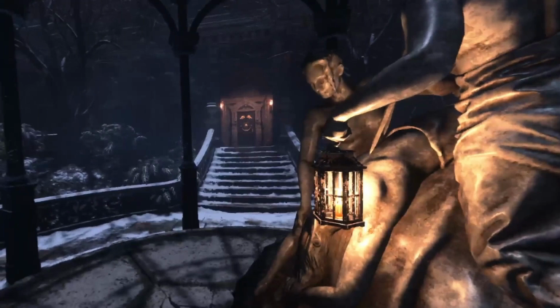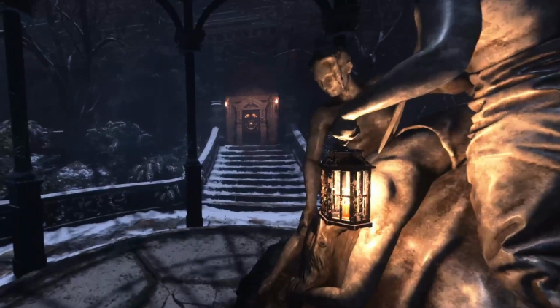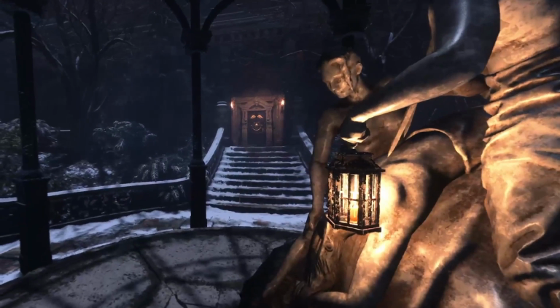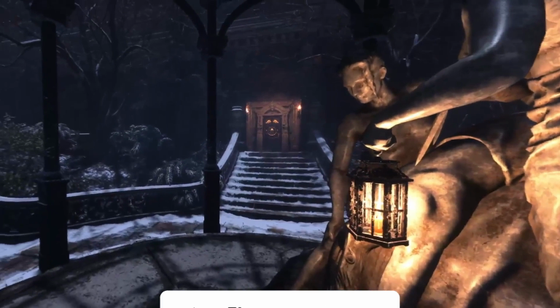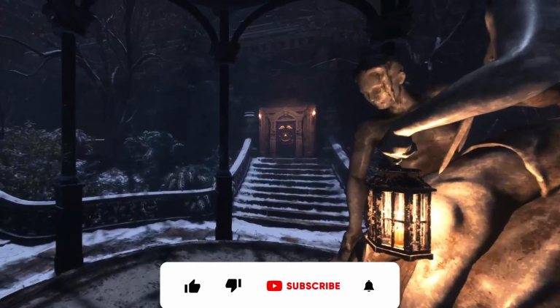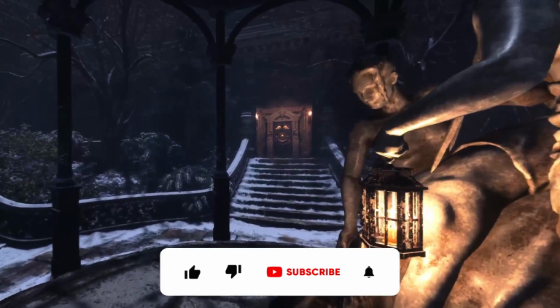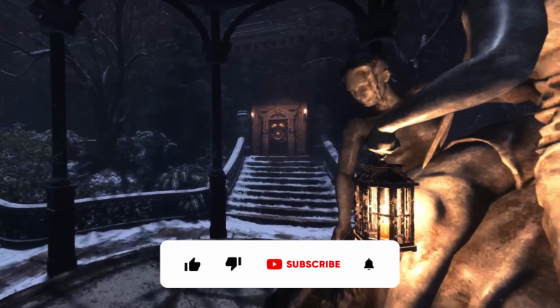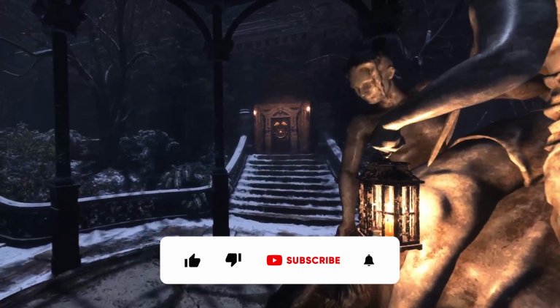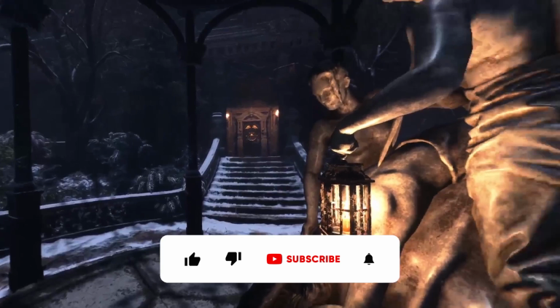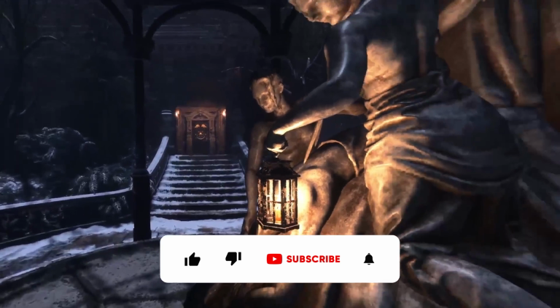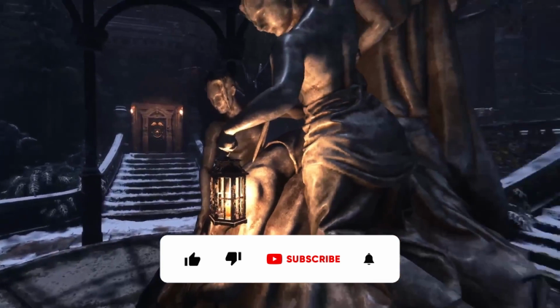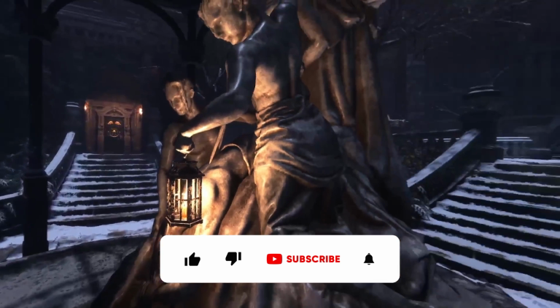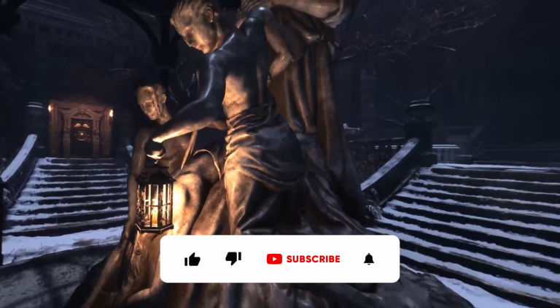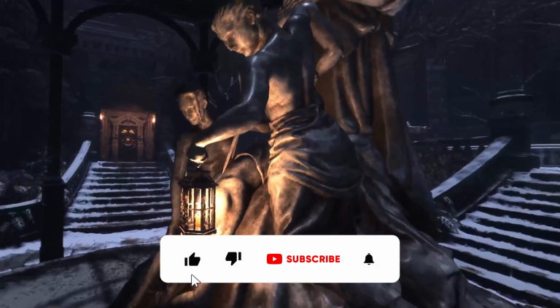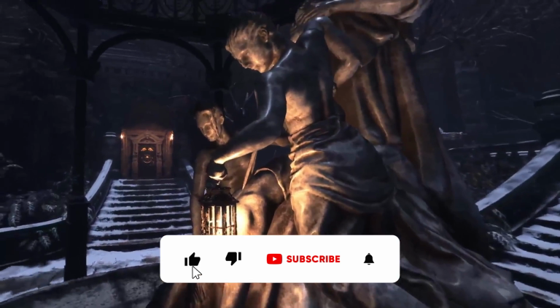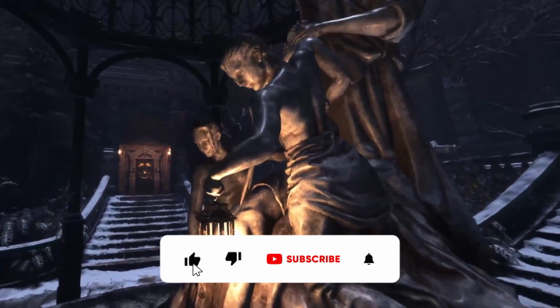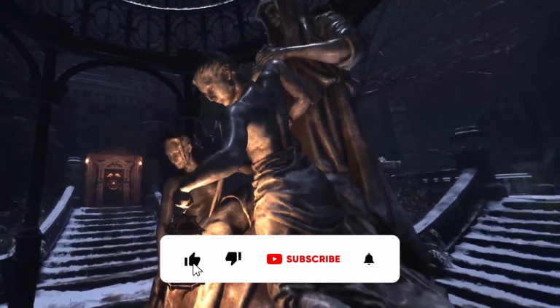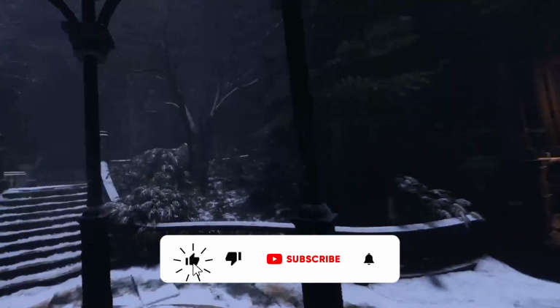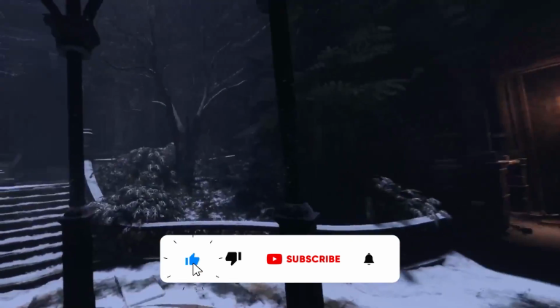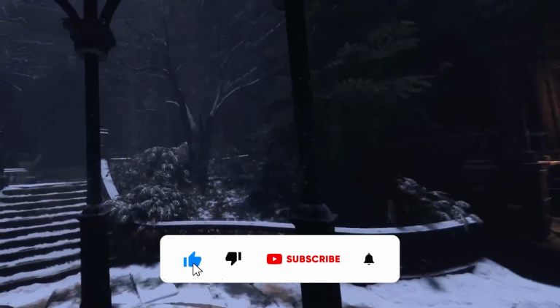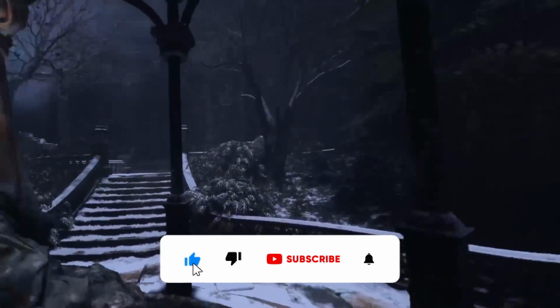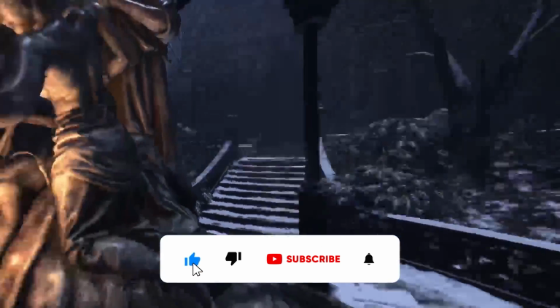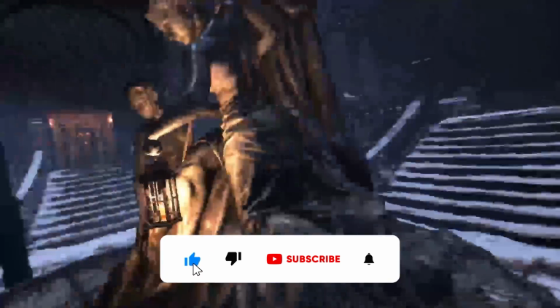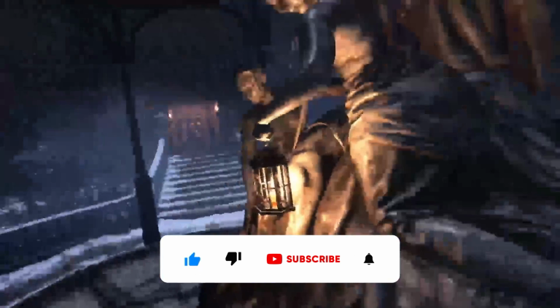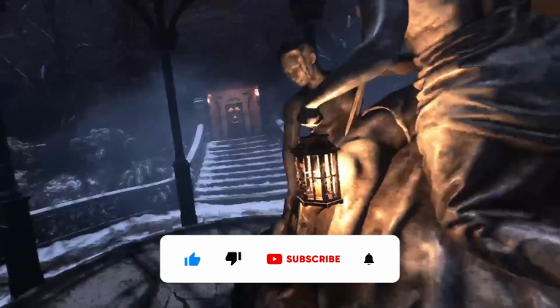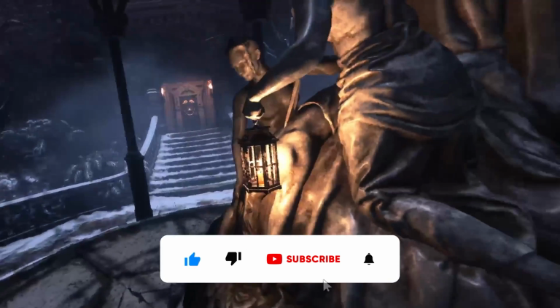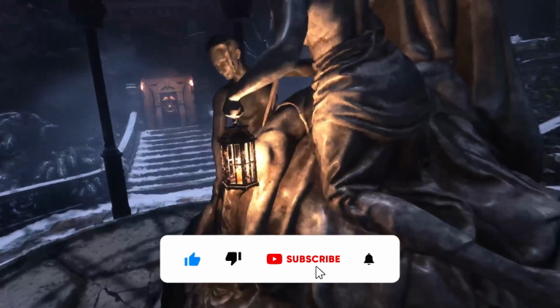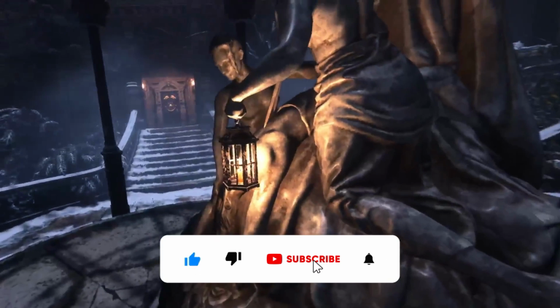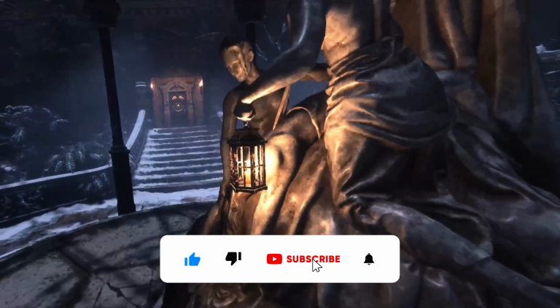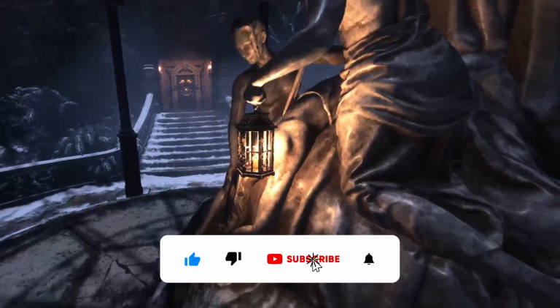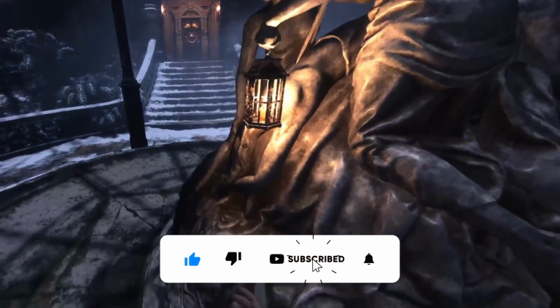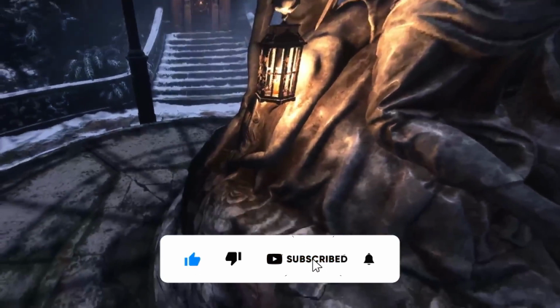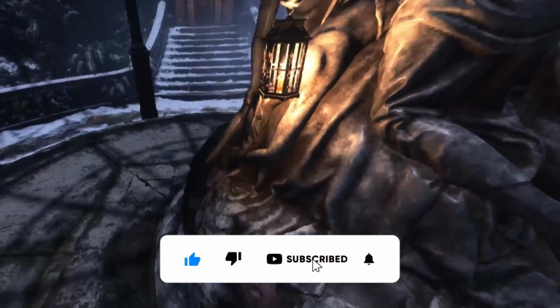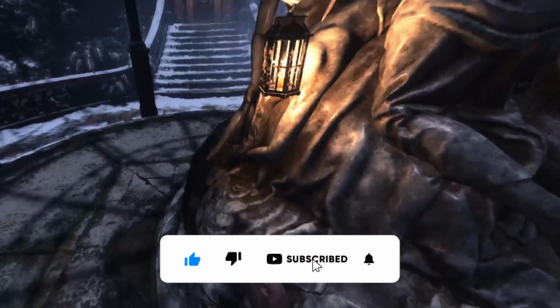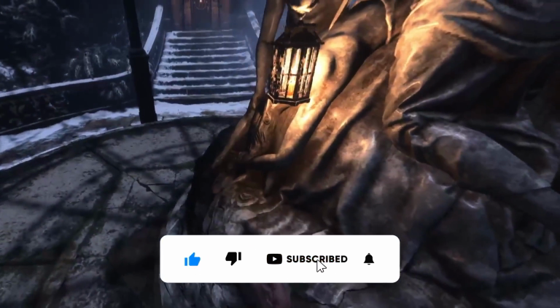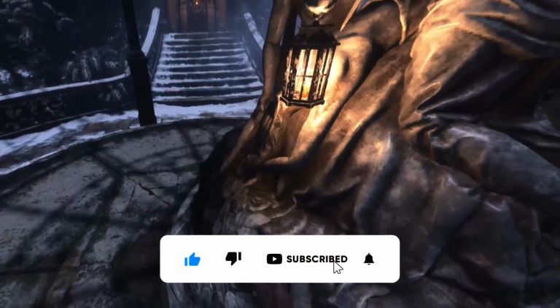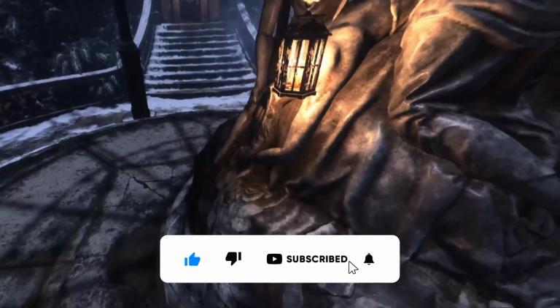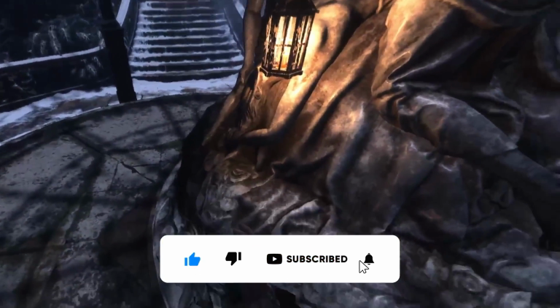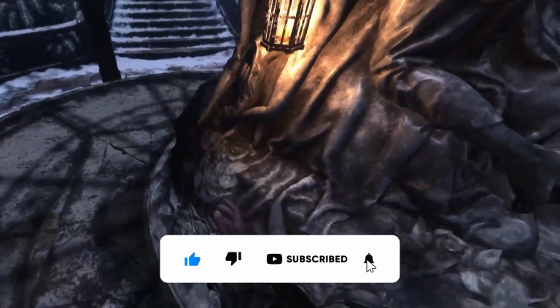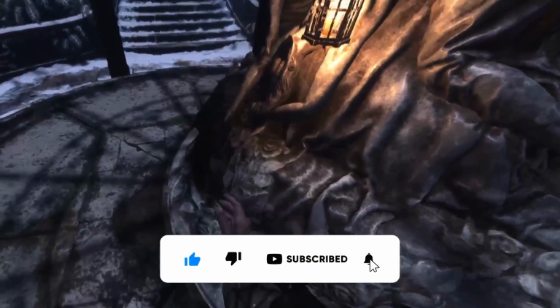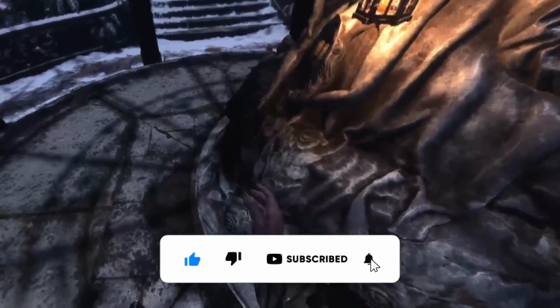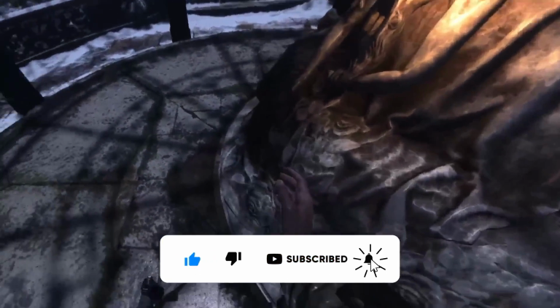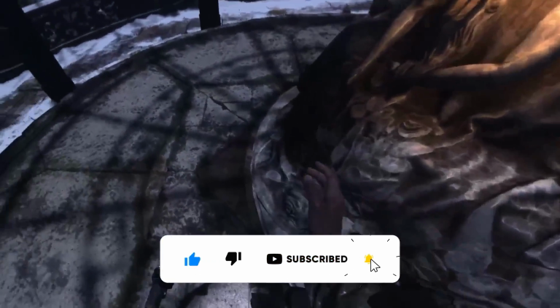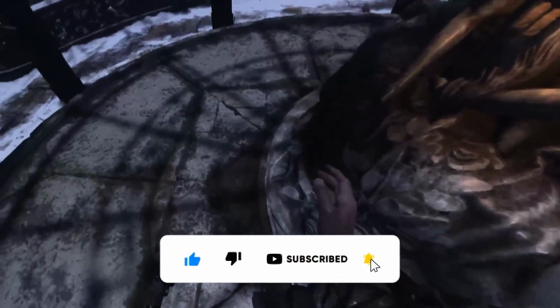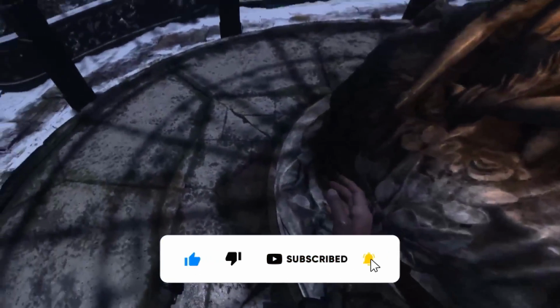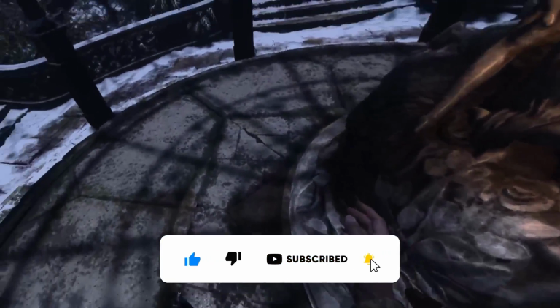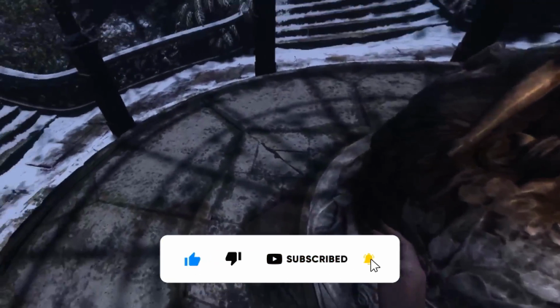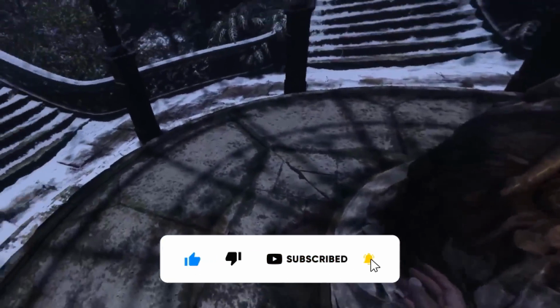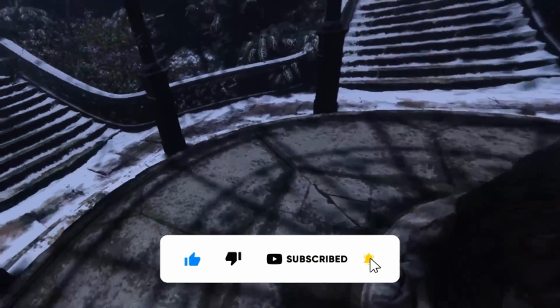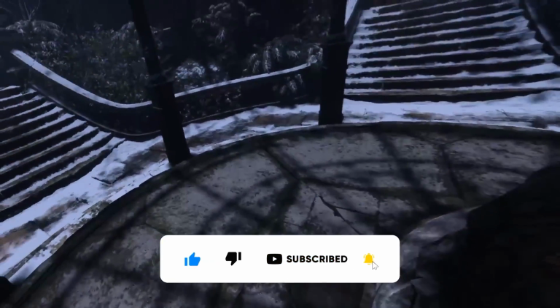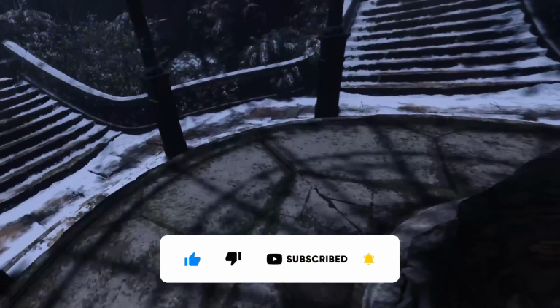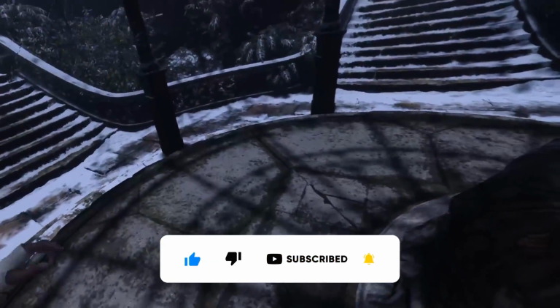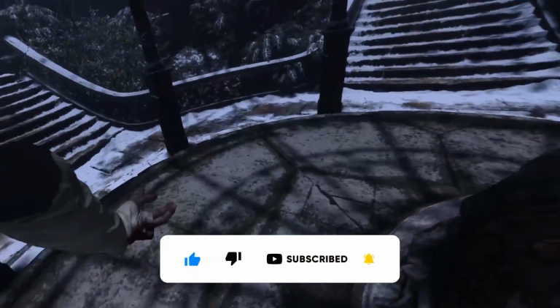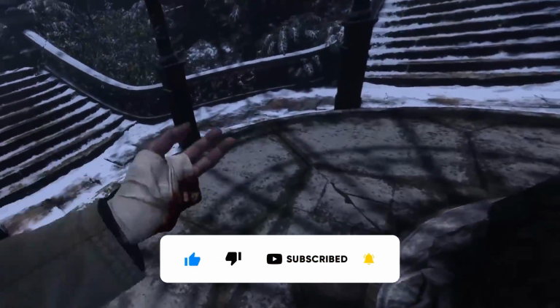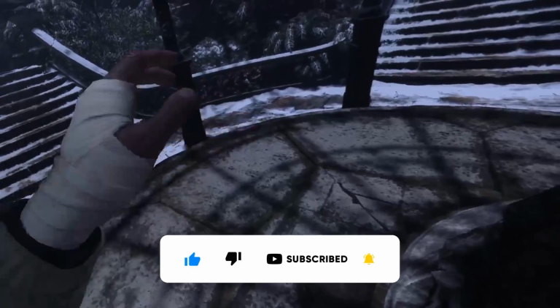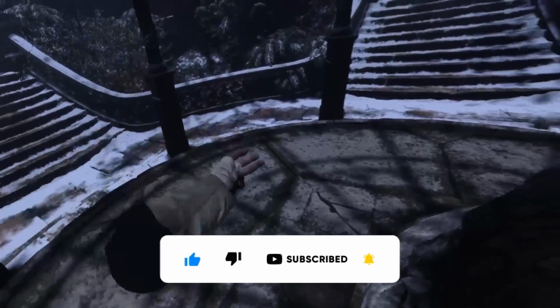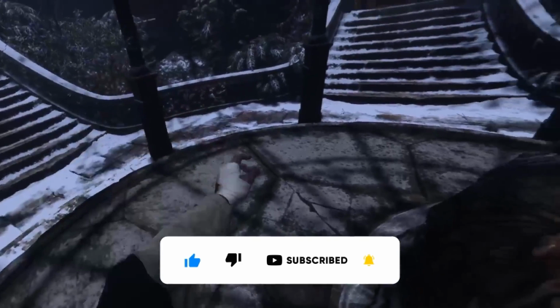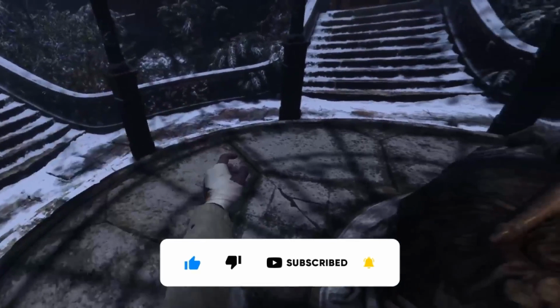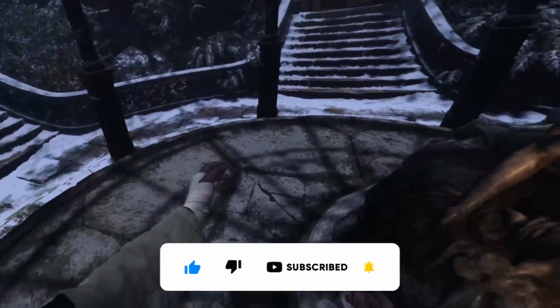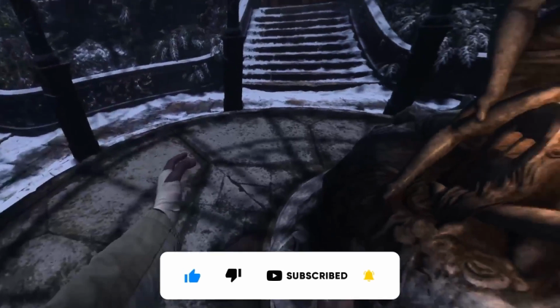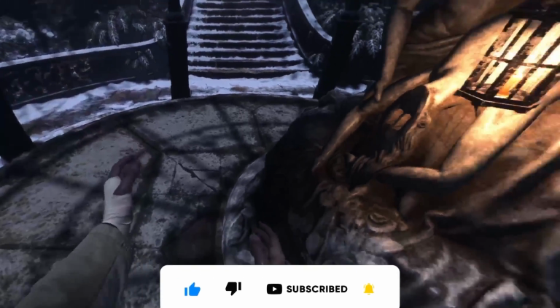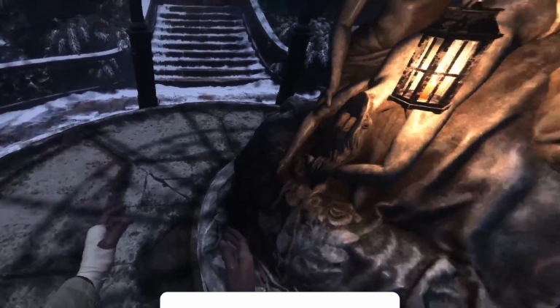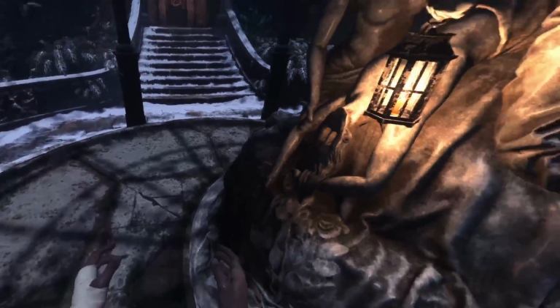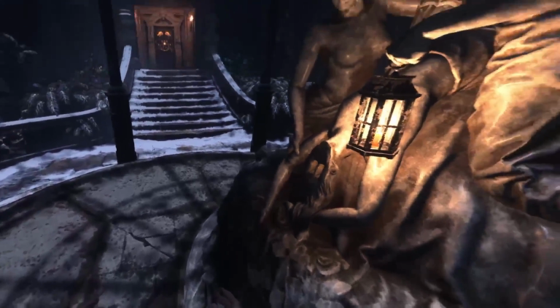Hello and welcome back! We're trying to play this a bit differently today. I'm actually playing this. Oh, there we go.